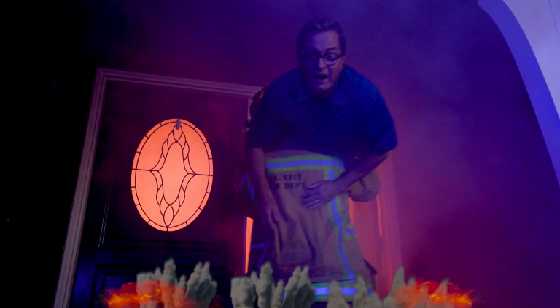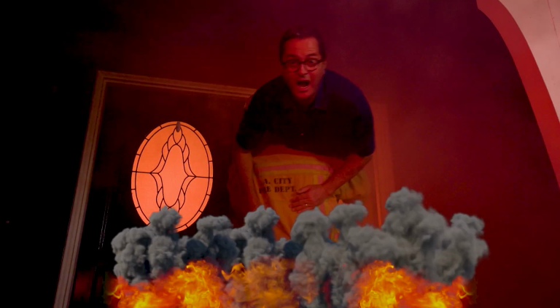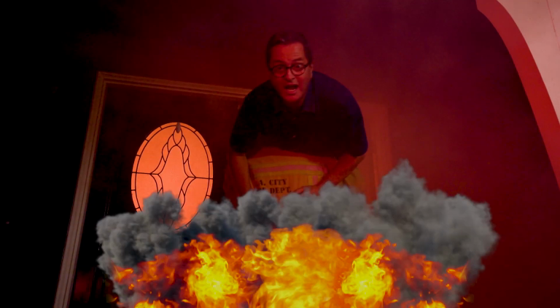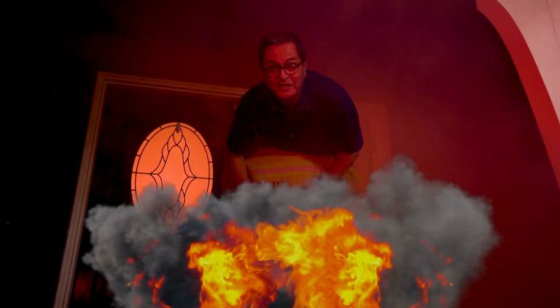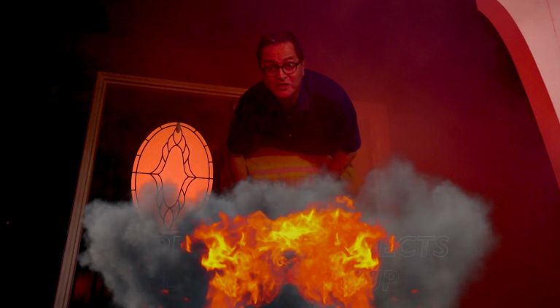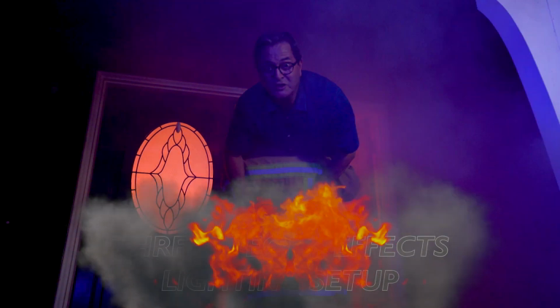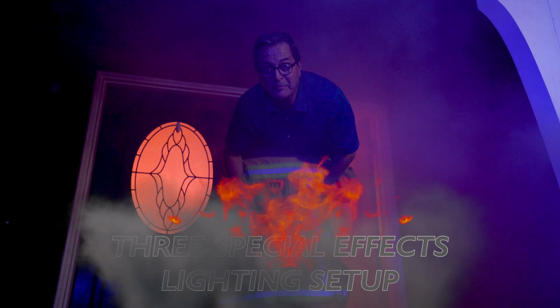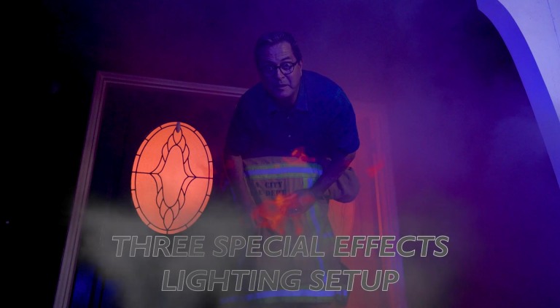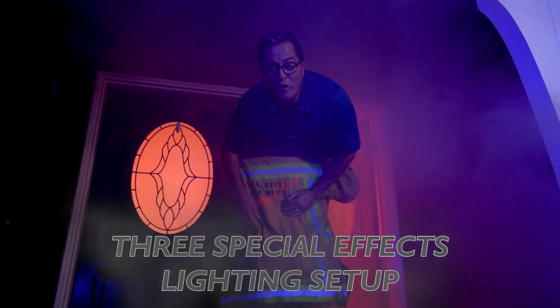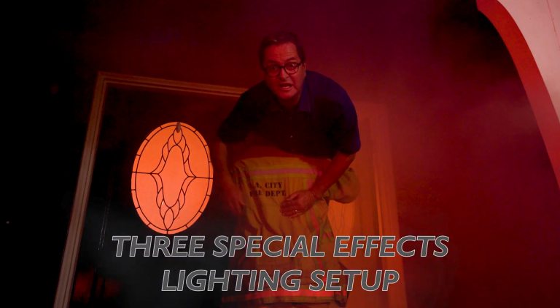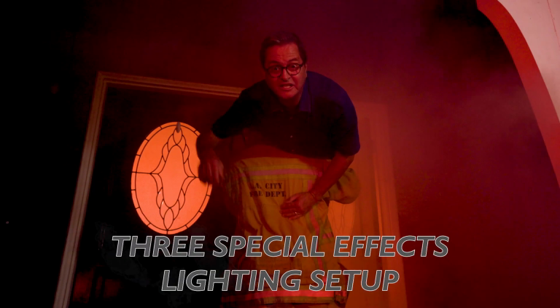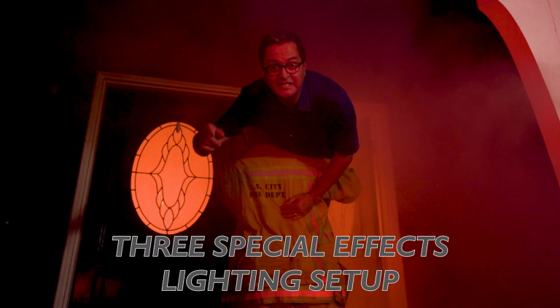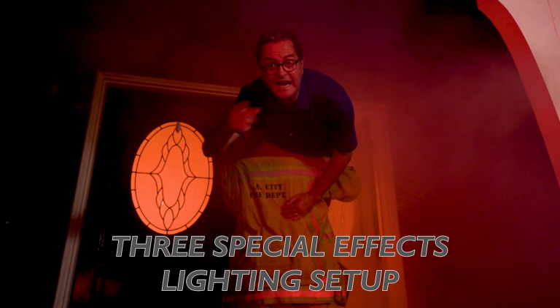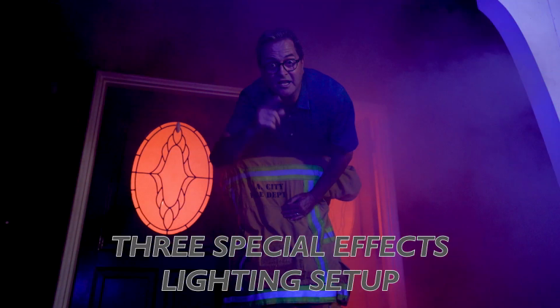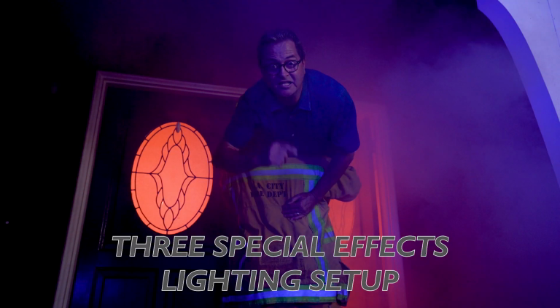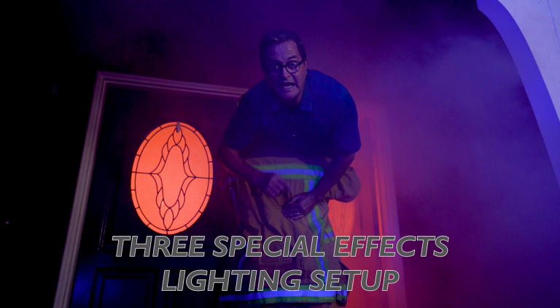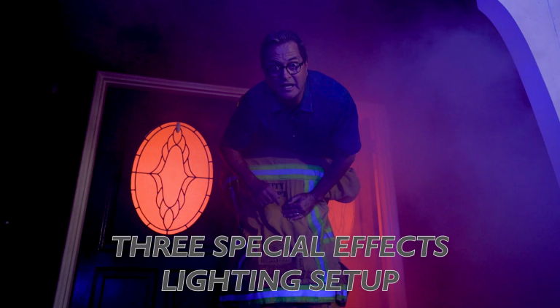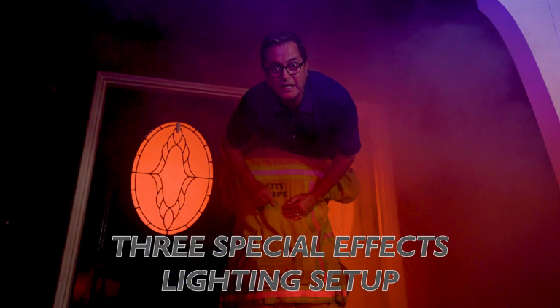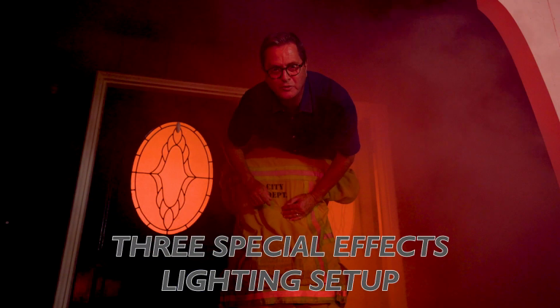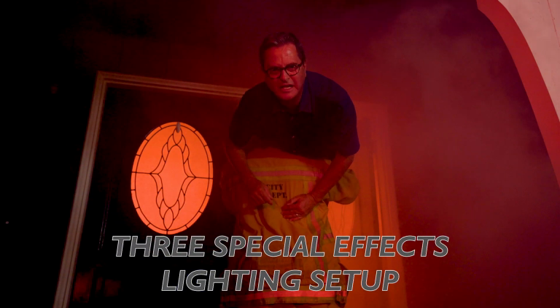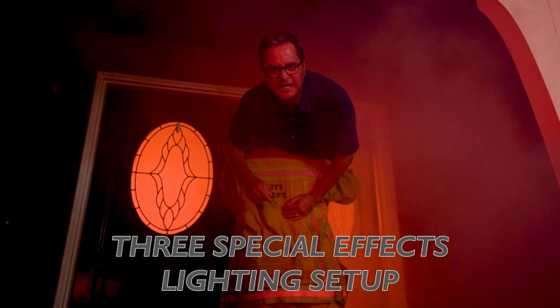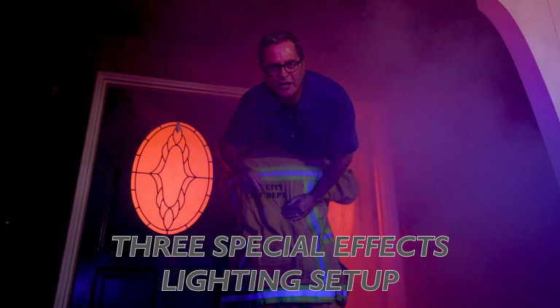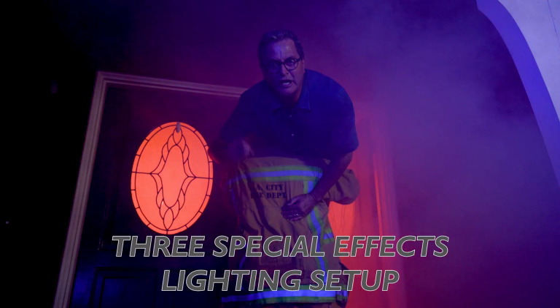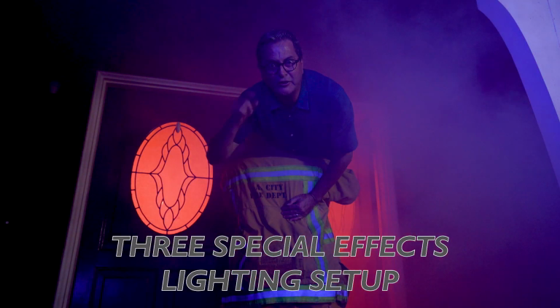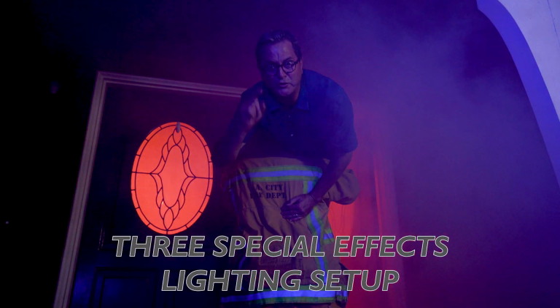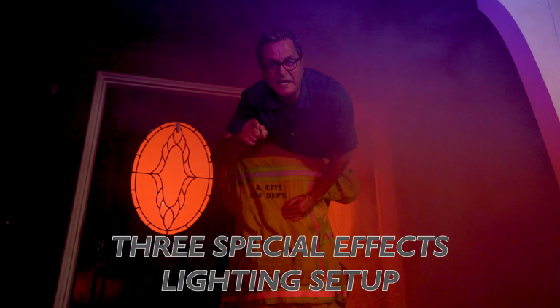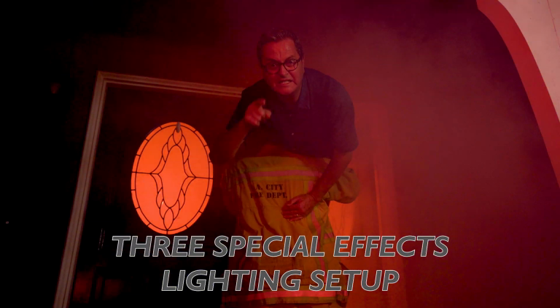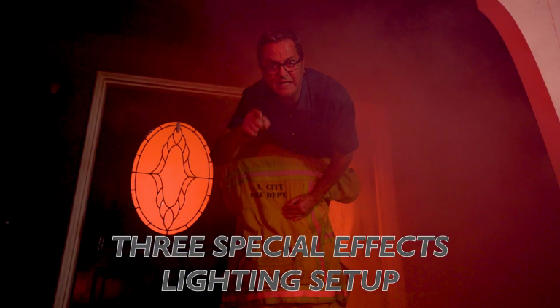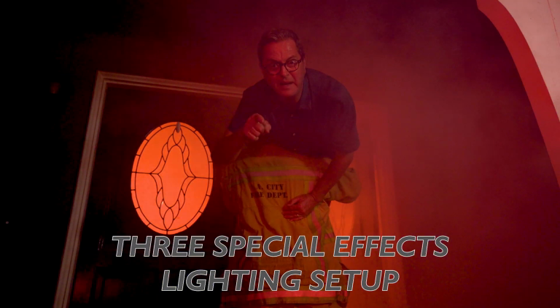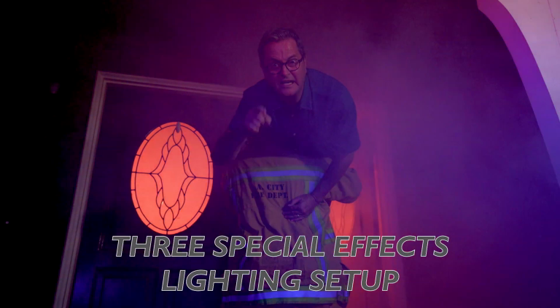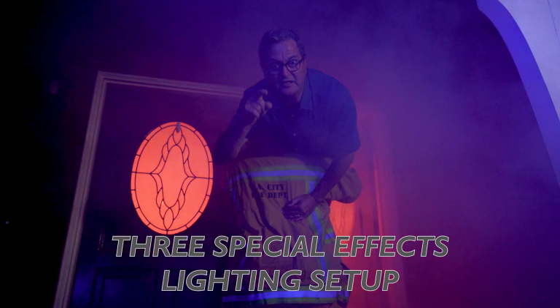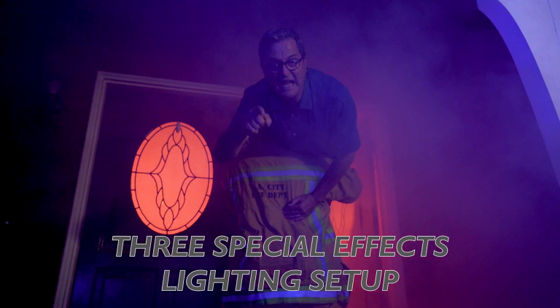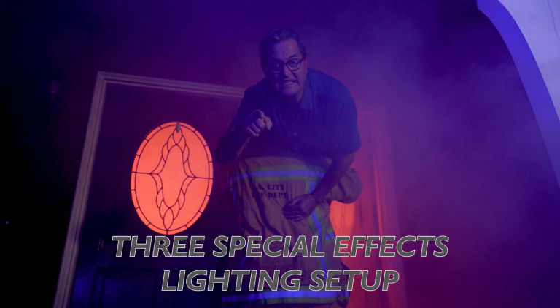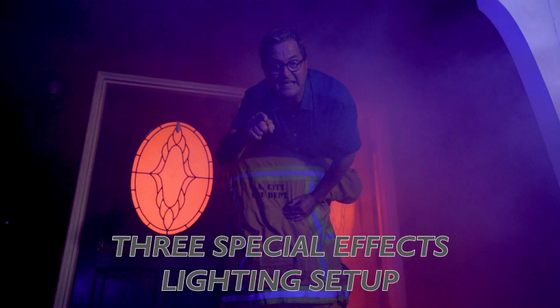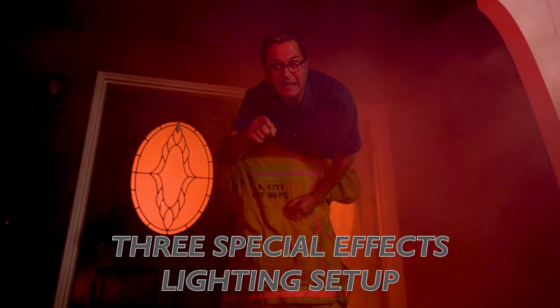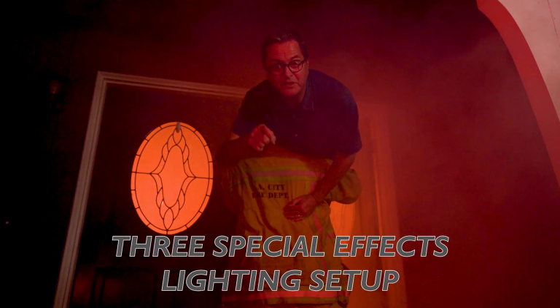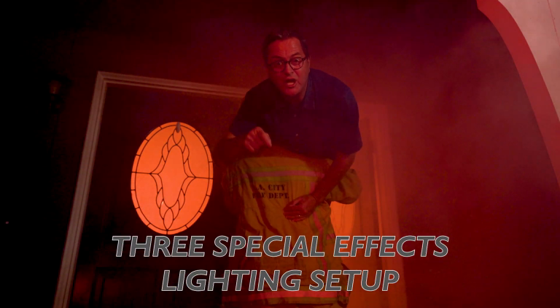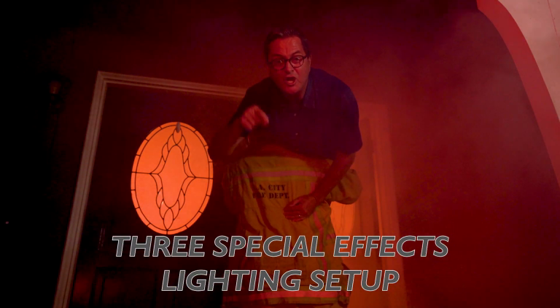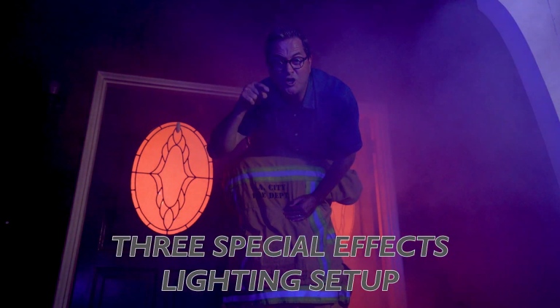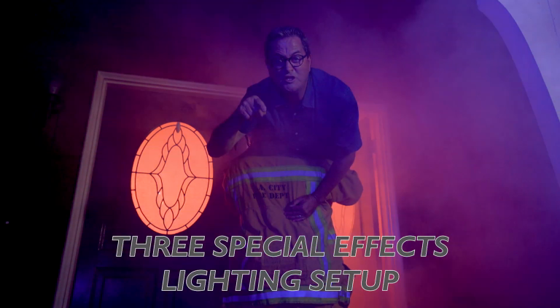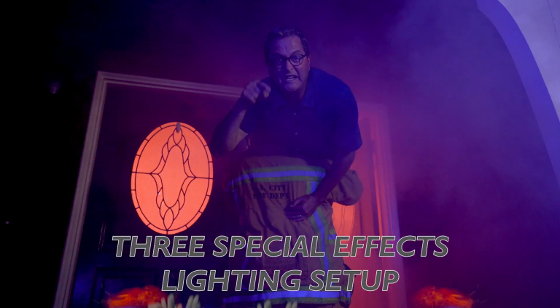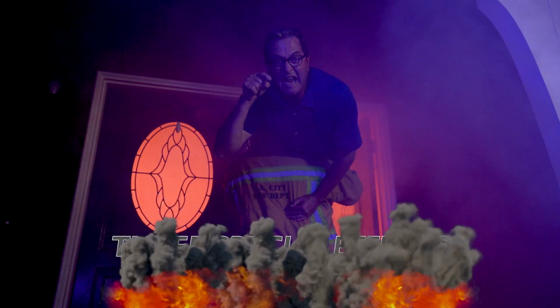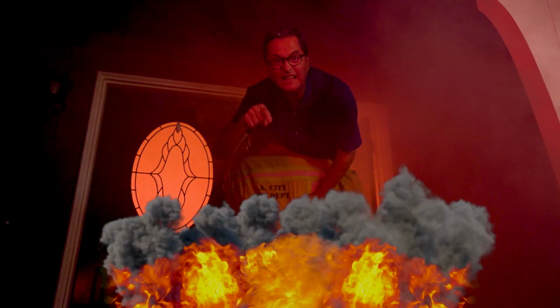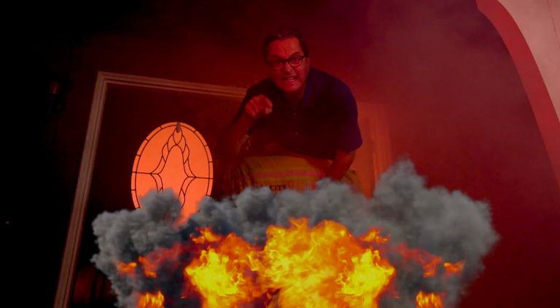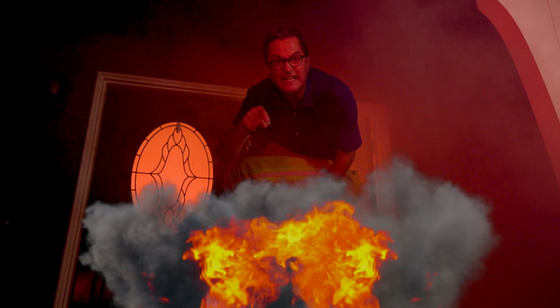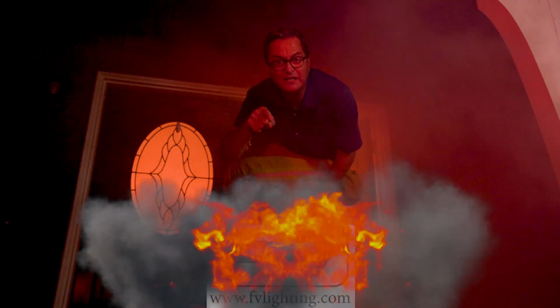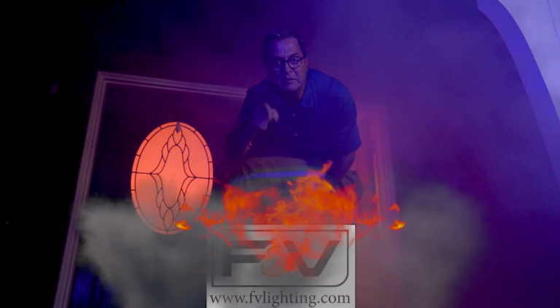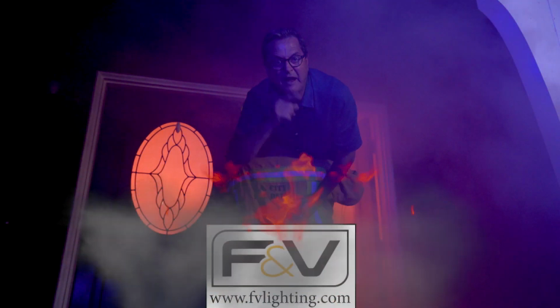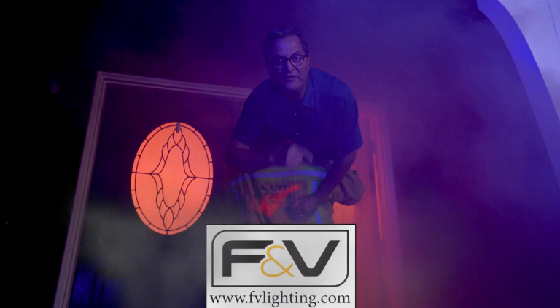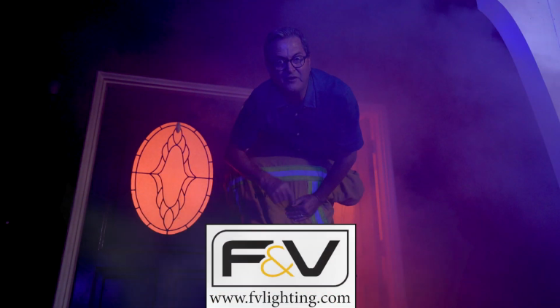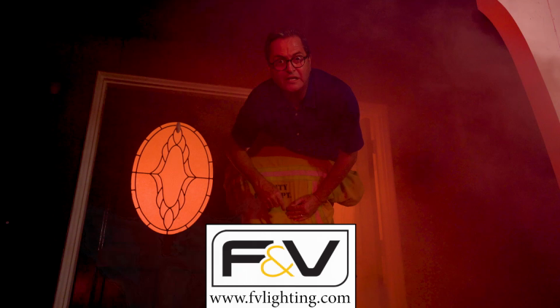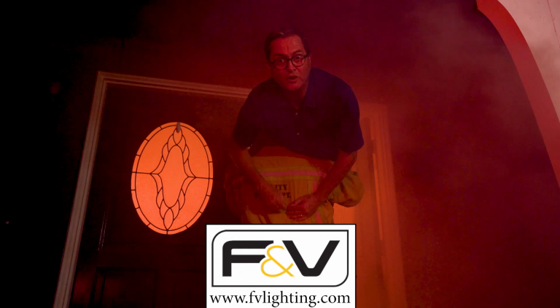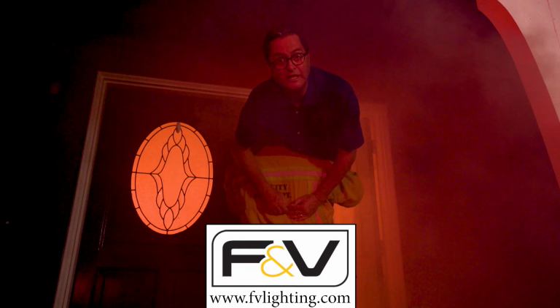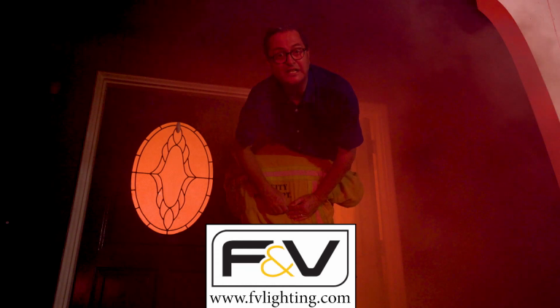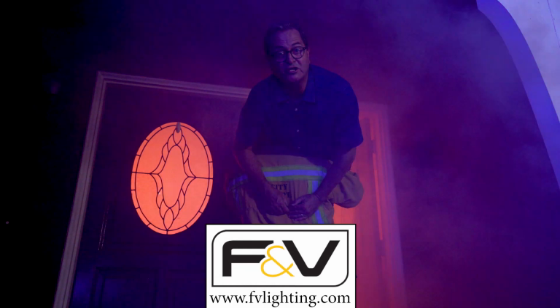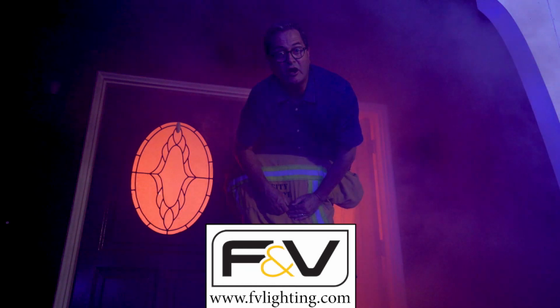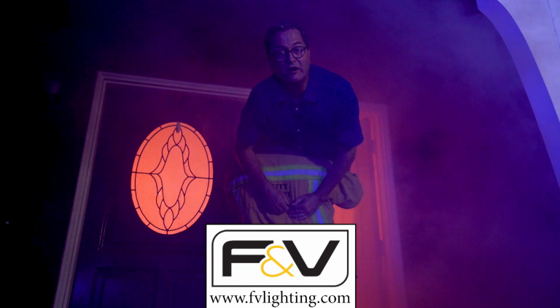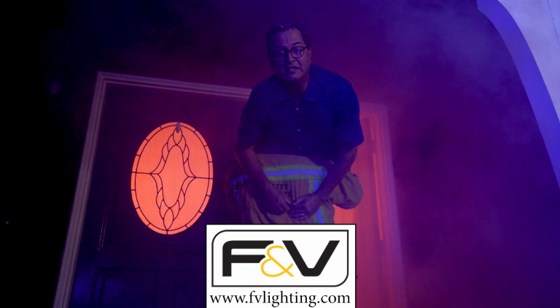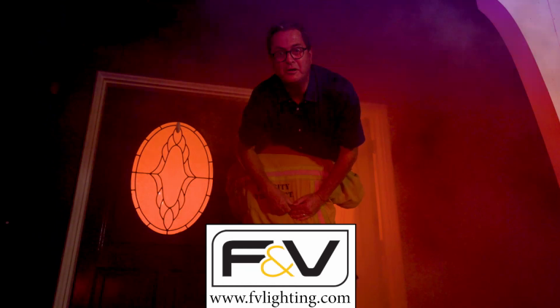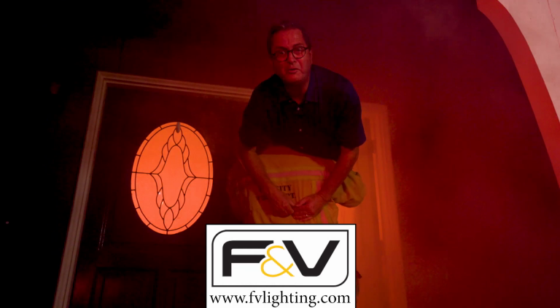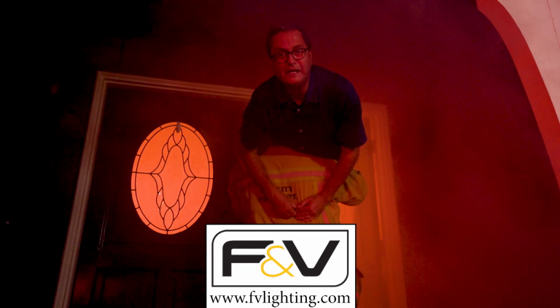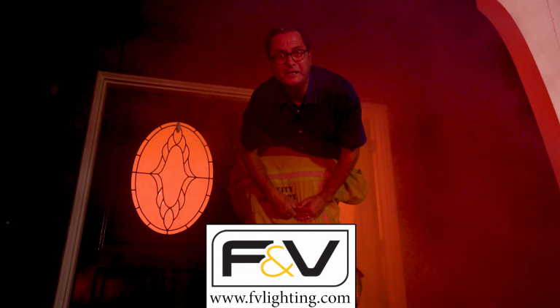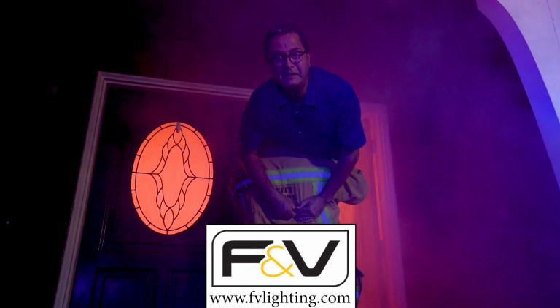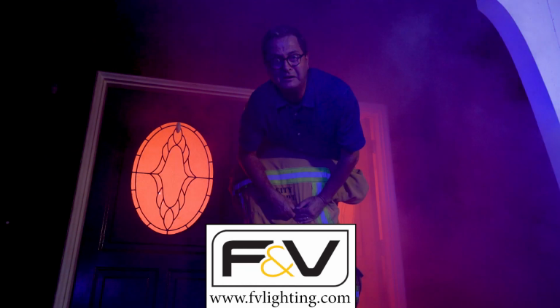Hi, this is JP Morgan. Today on The Slanted Lens, we're going to take a look at three cinematic lighting setups using LEDs from F&V. So let's get started and see what we can do.